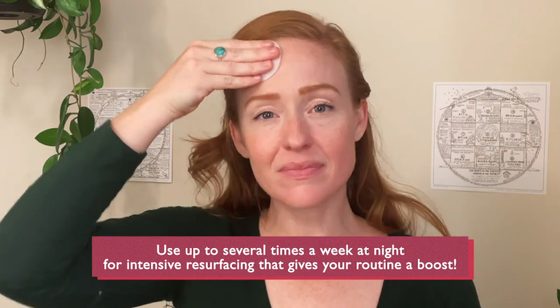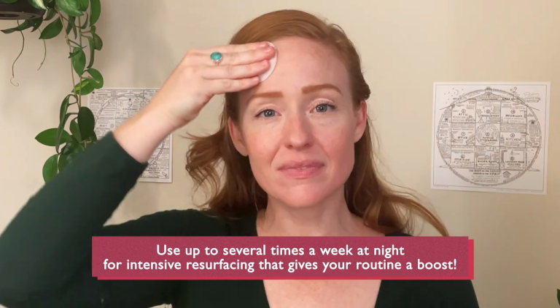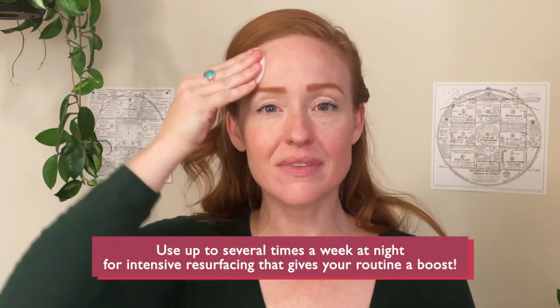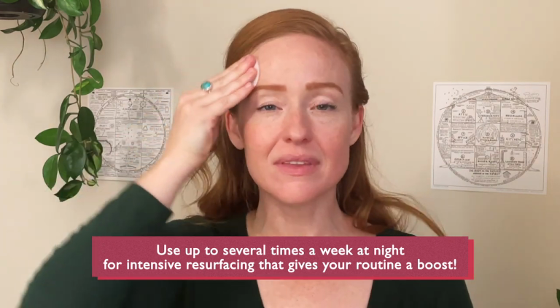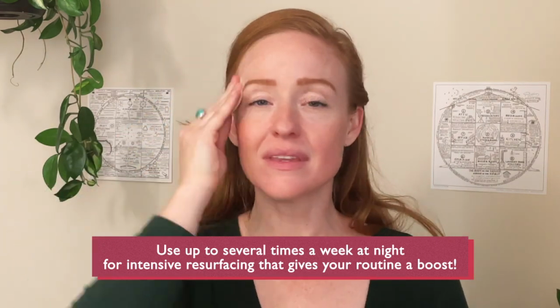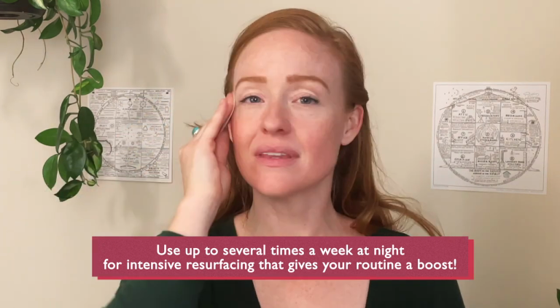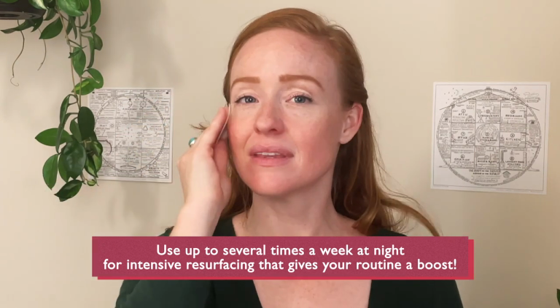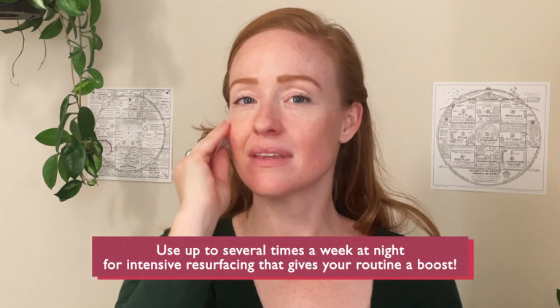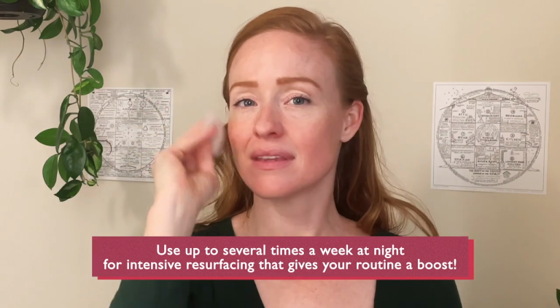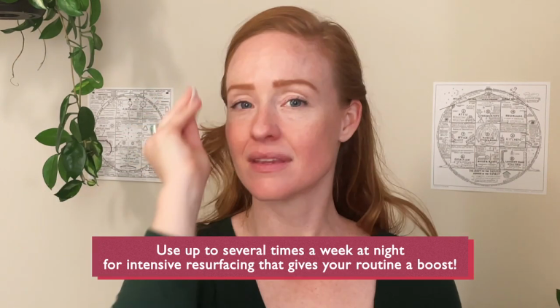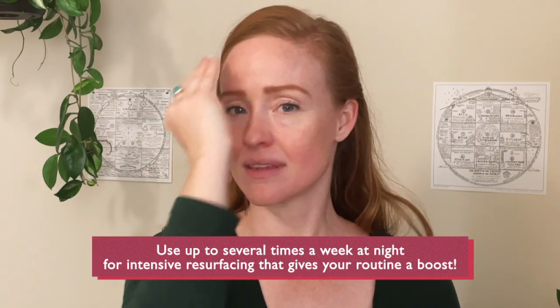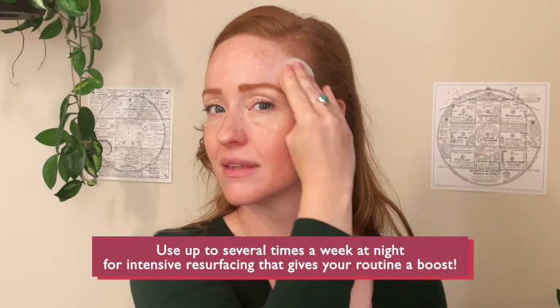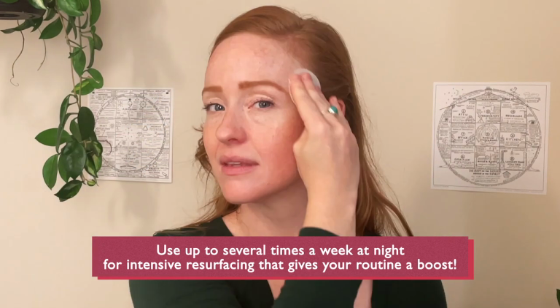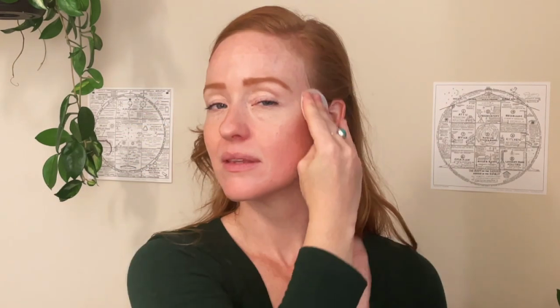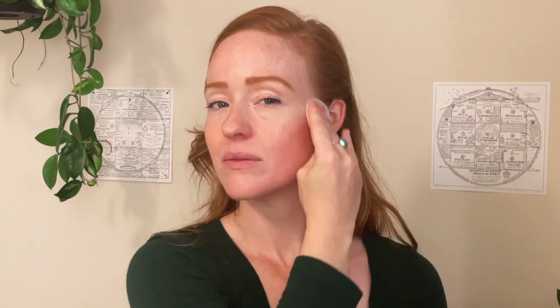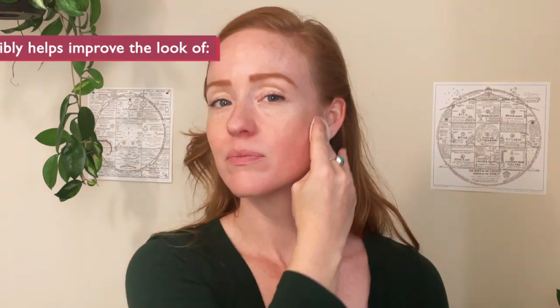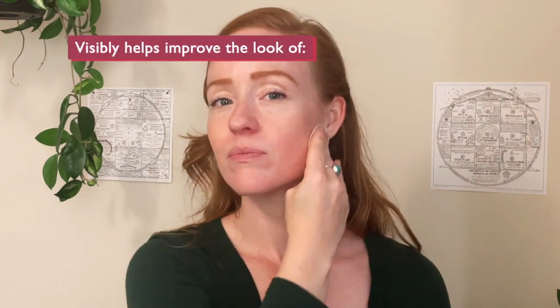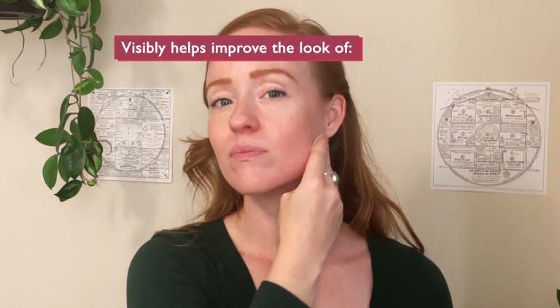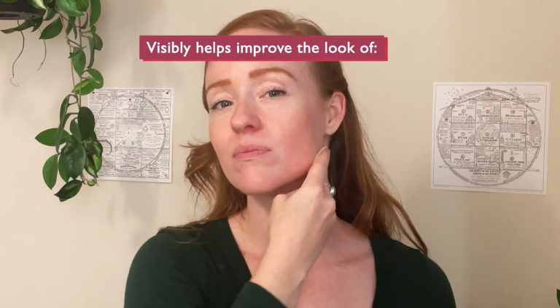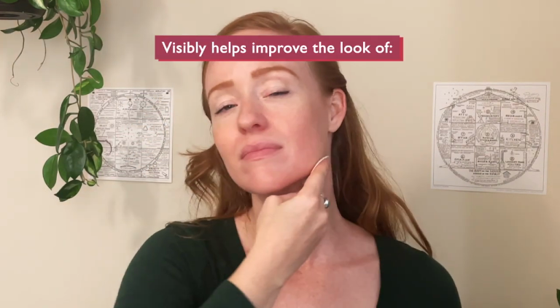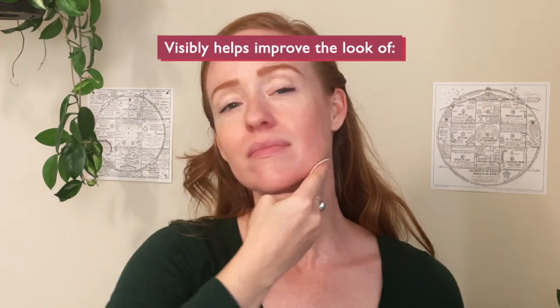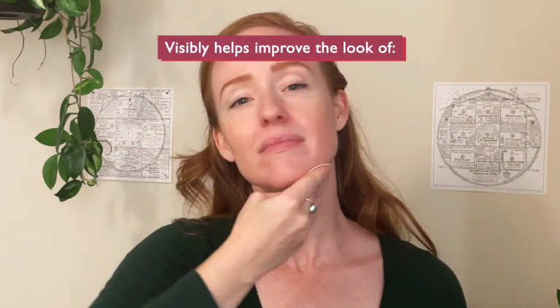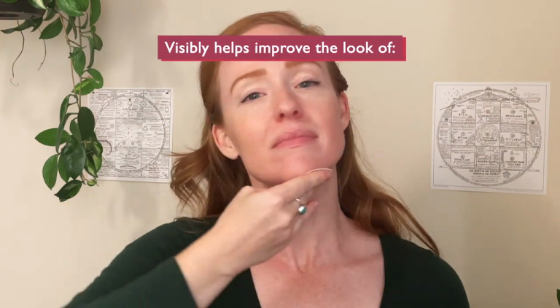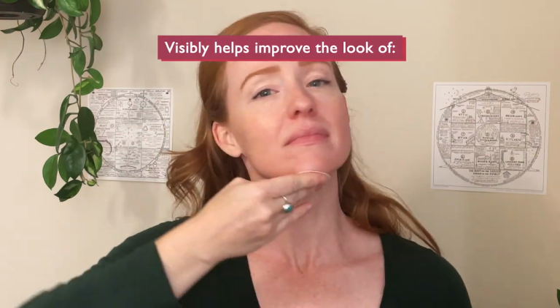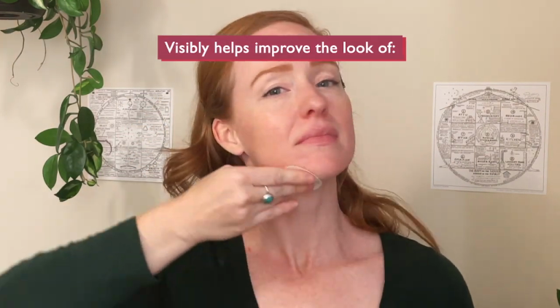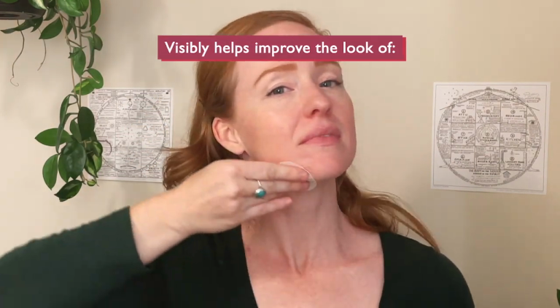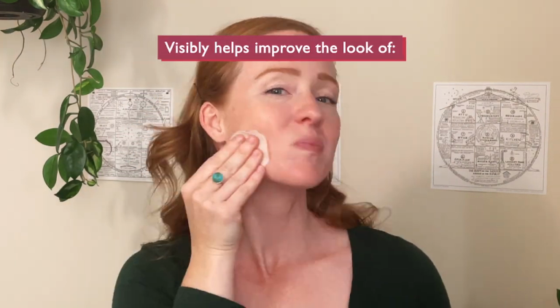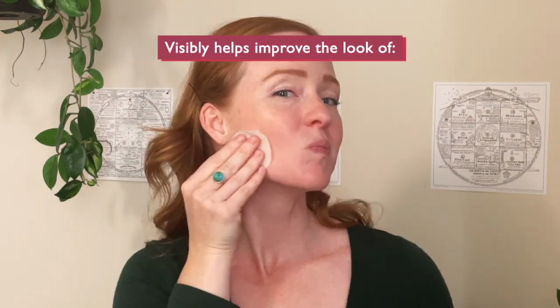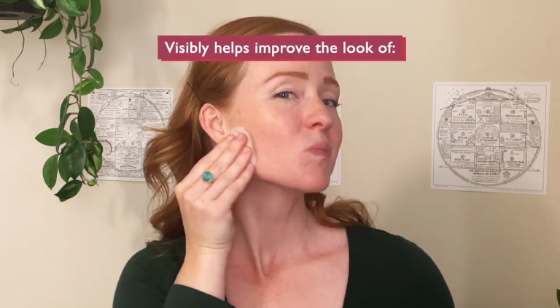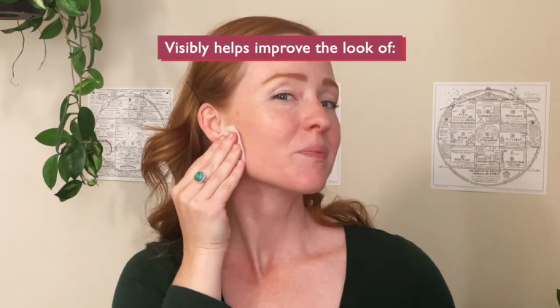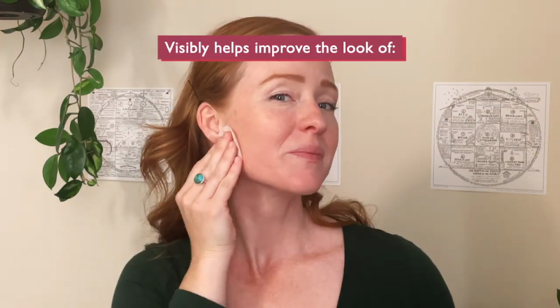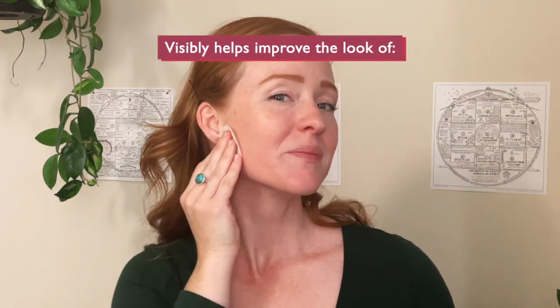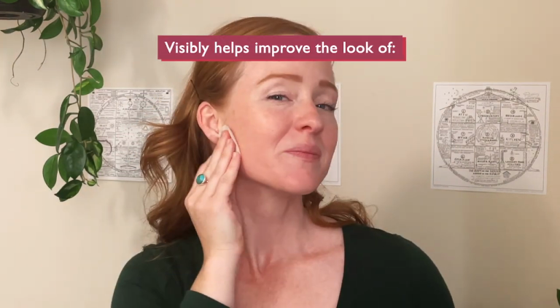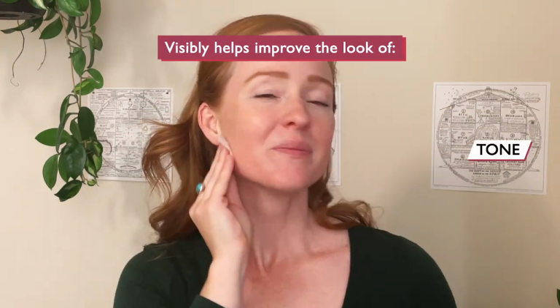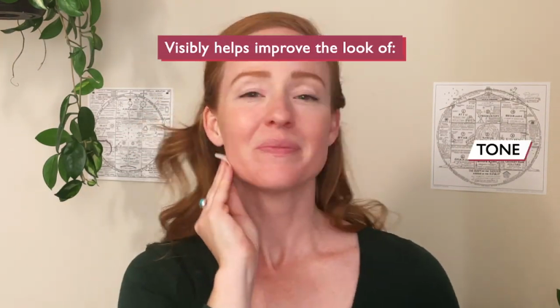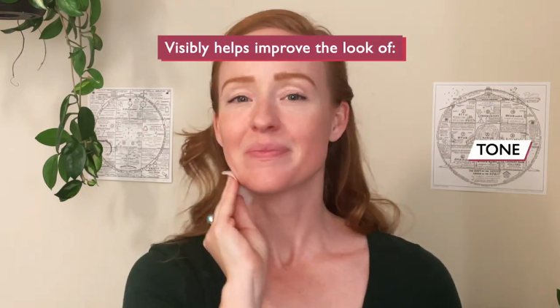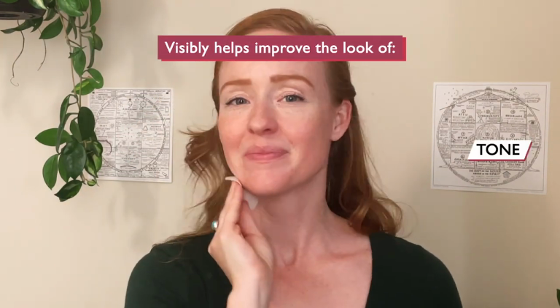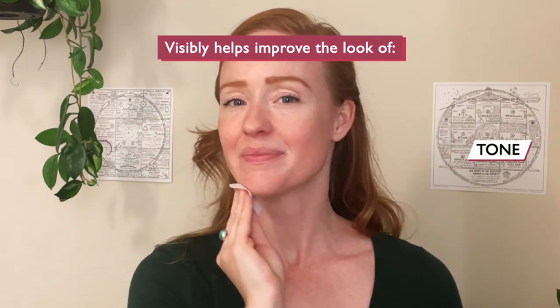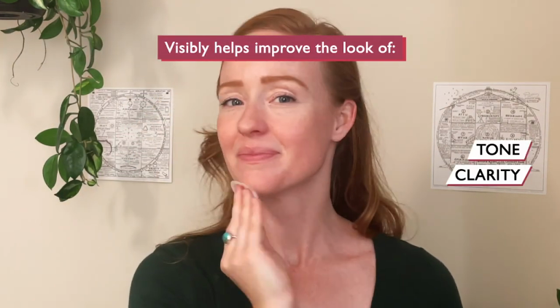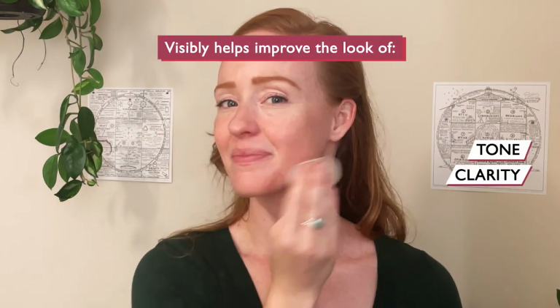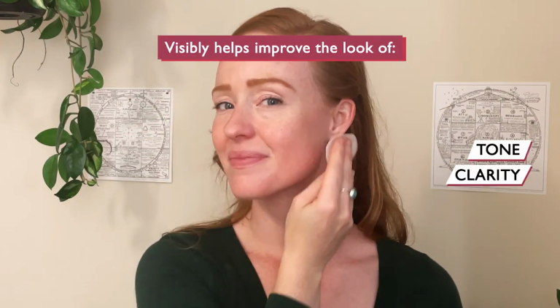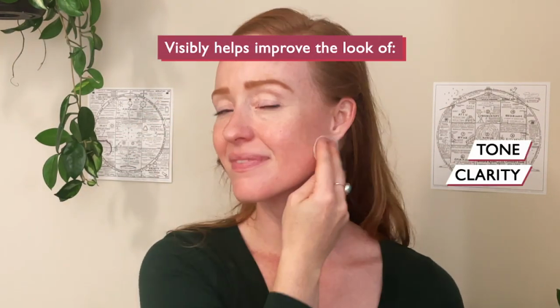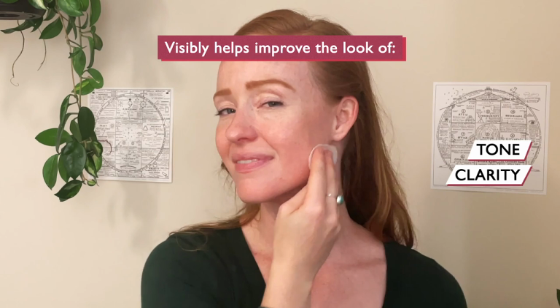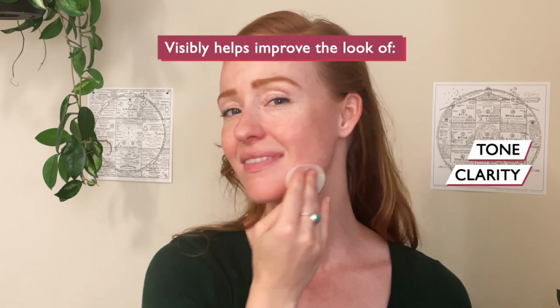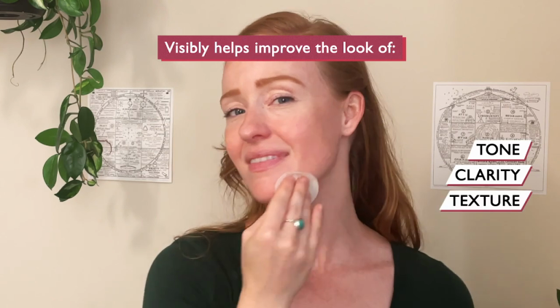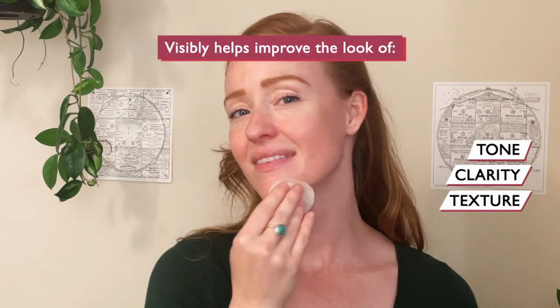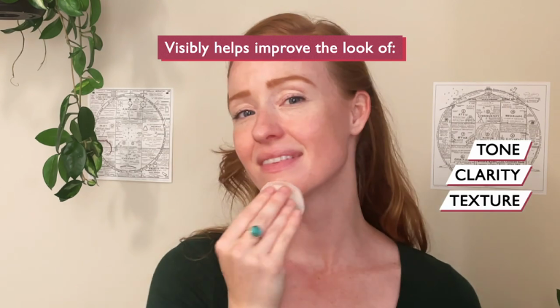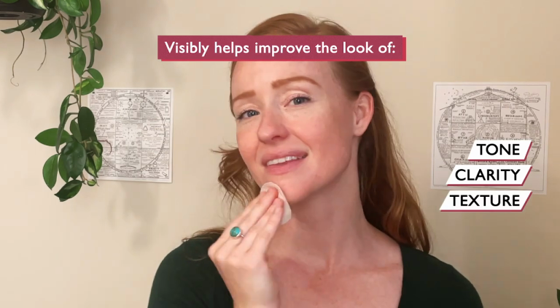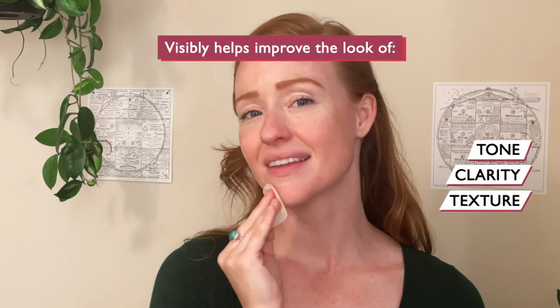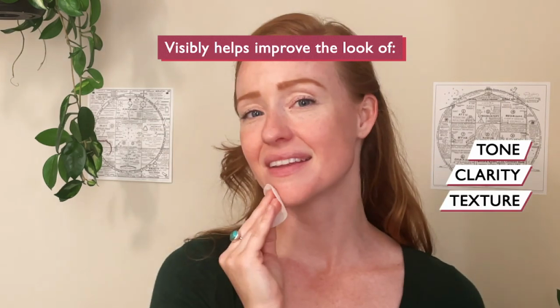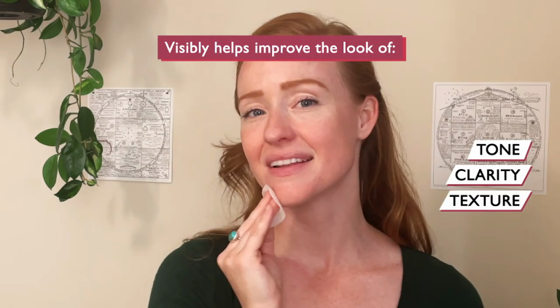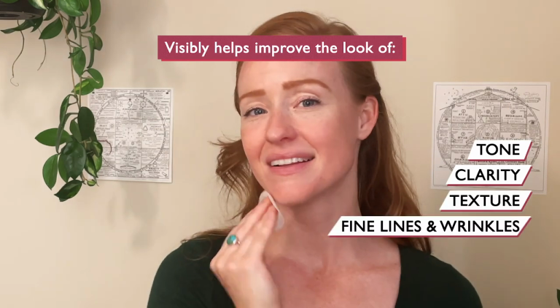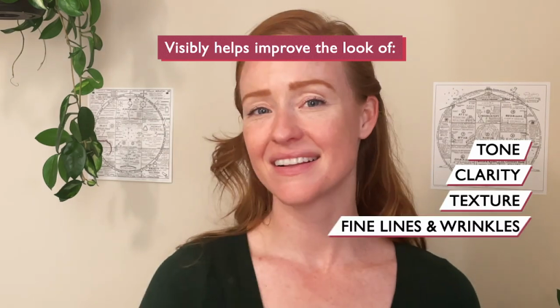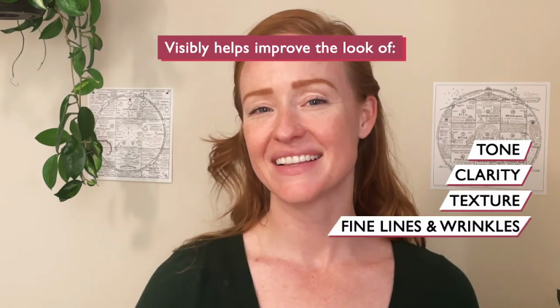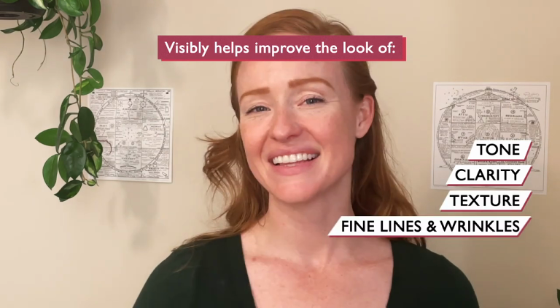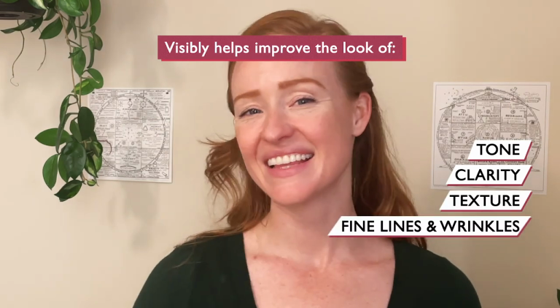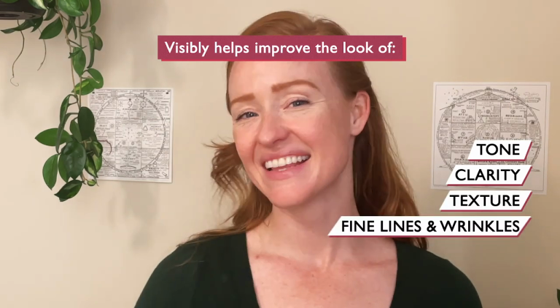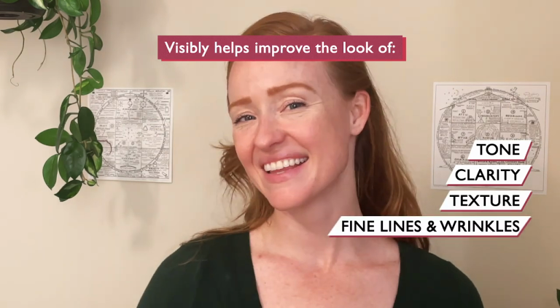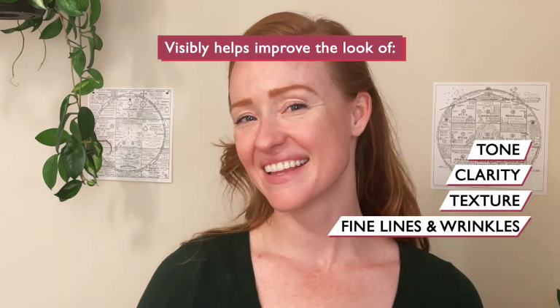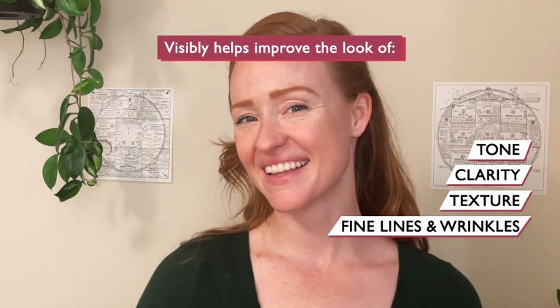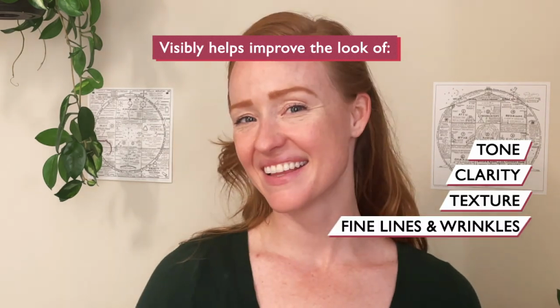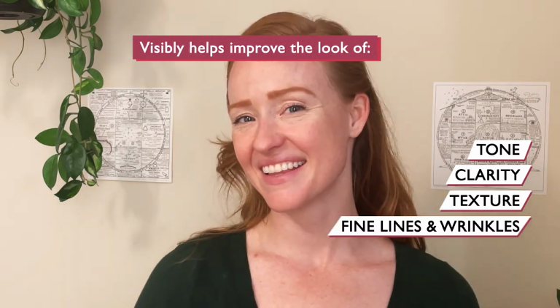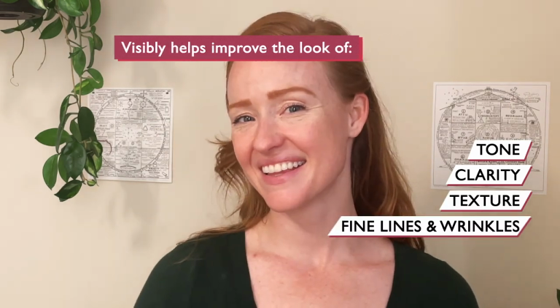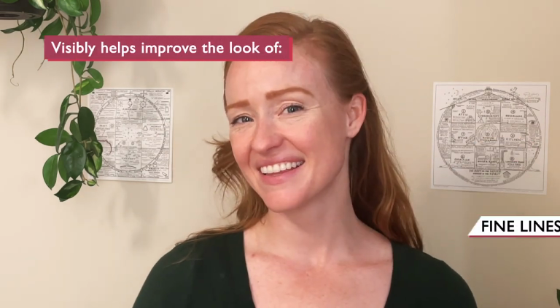After using this for a few days, I've definitely noticed a difference in the tone, clarity, texture, and visible appearance of my skin.